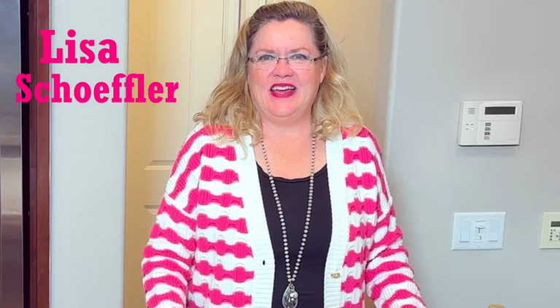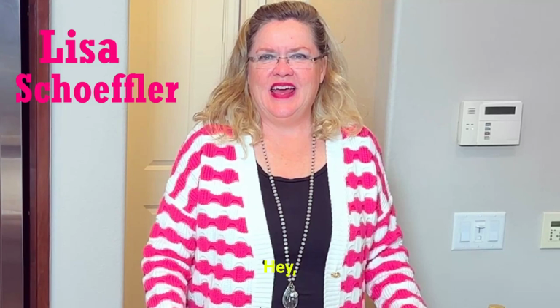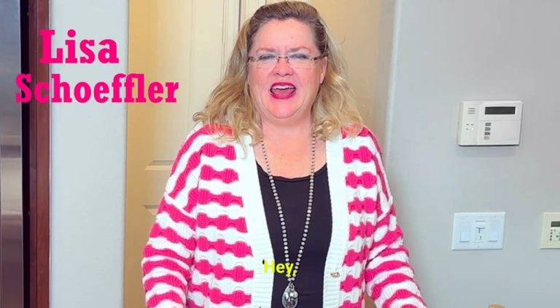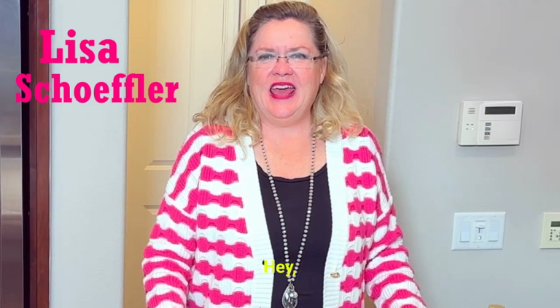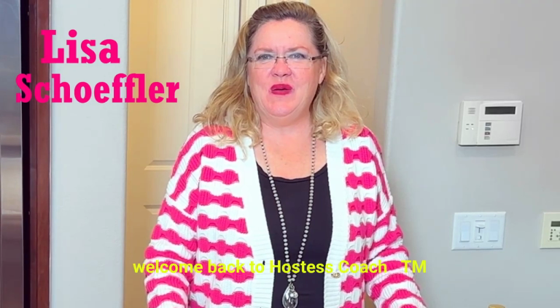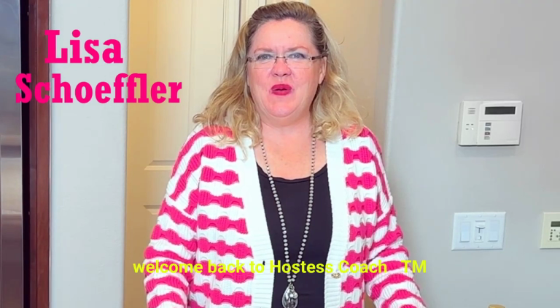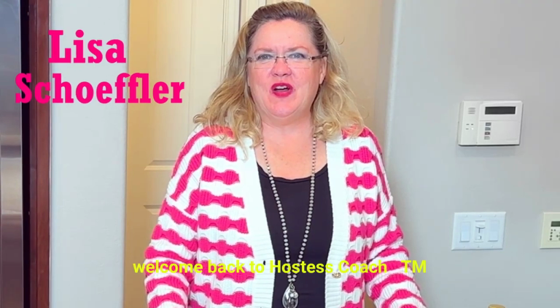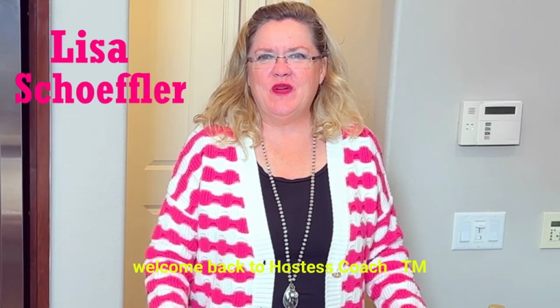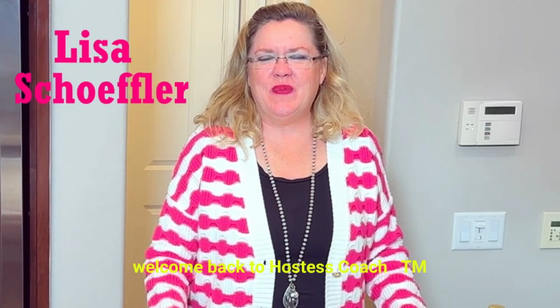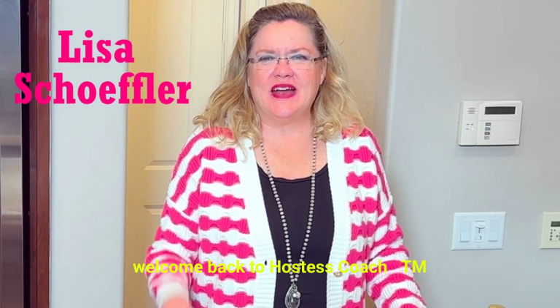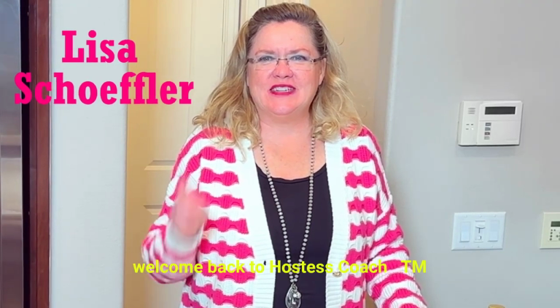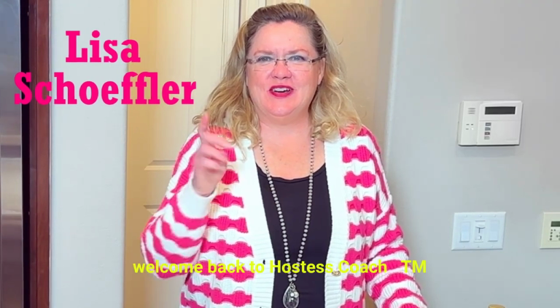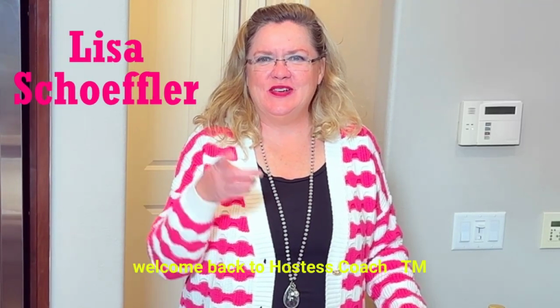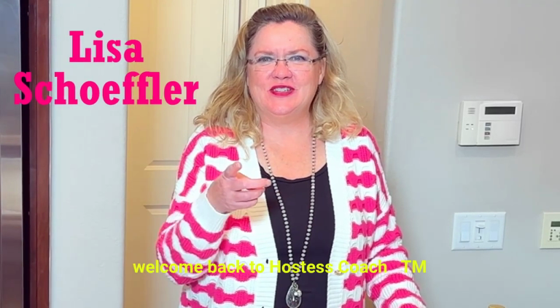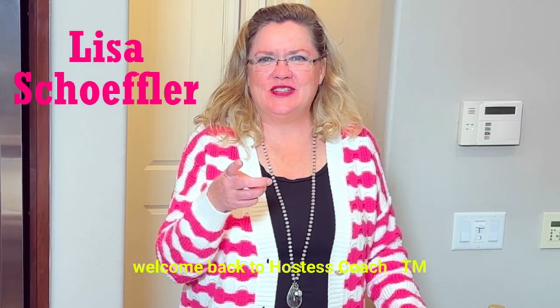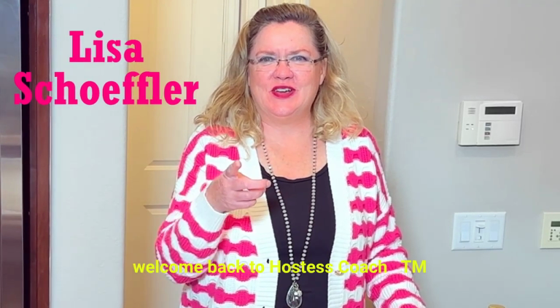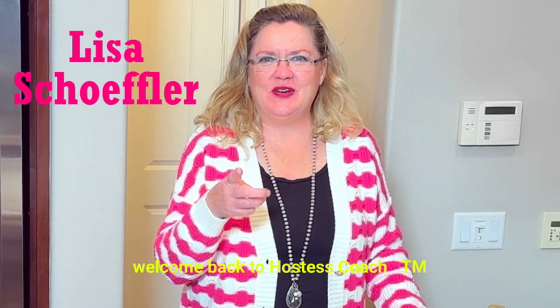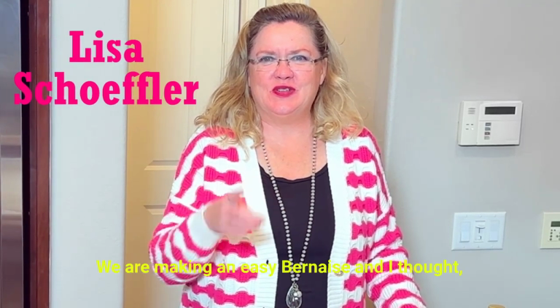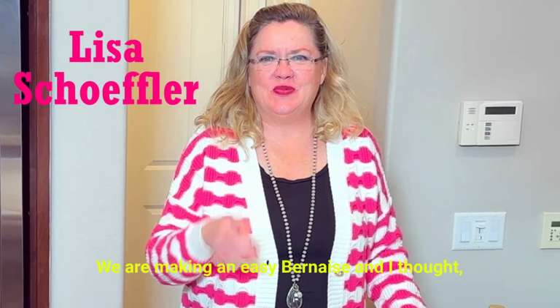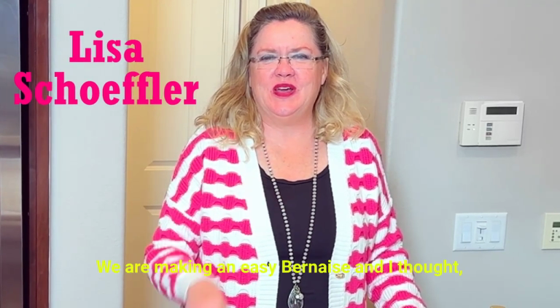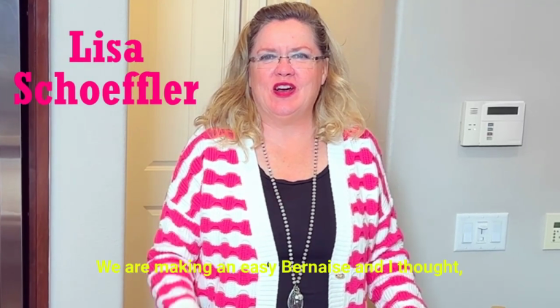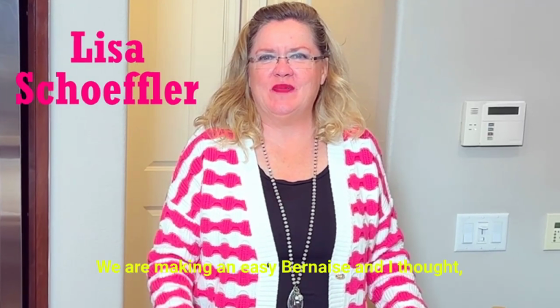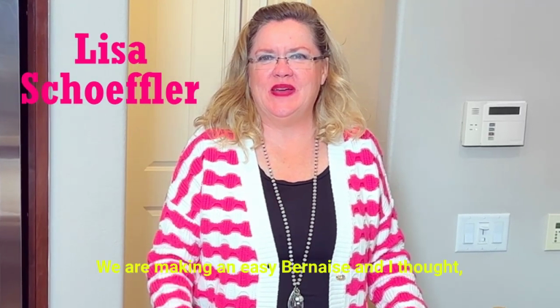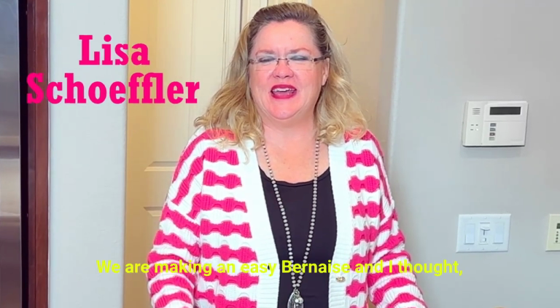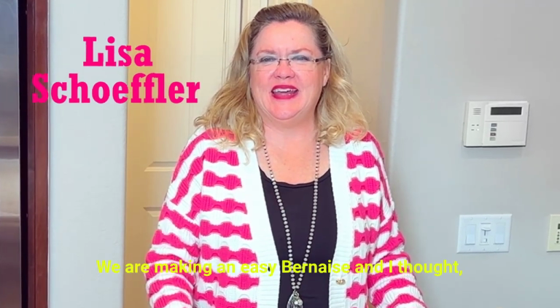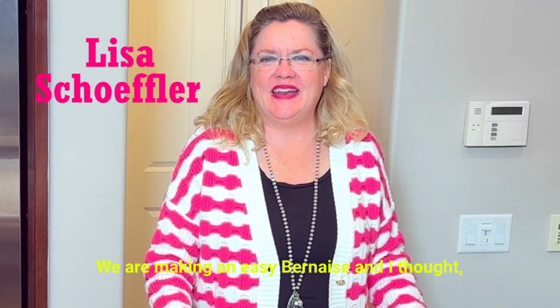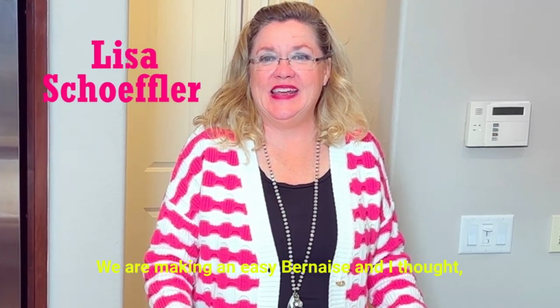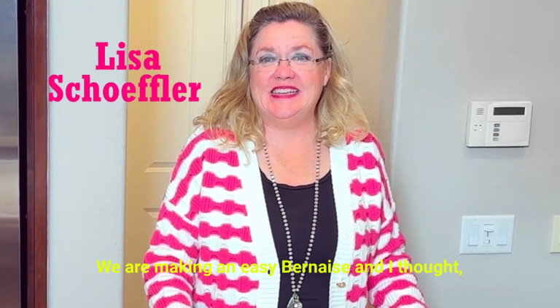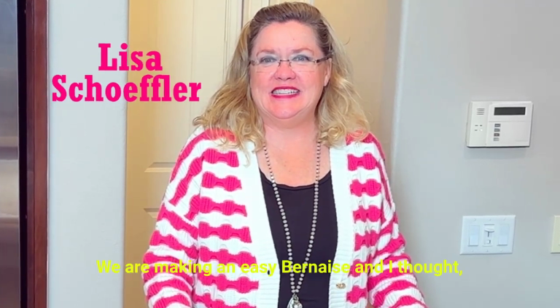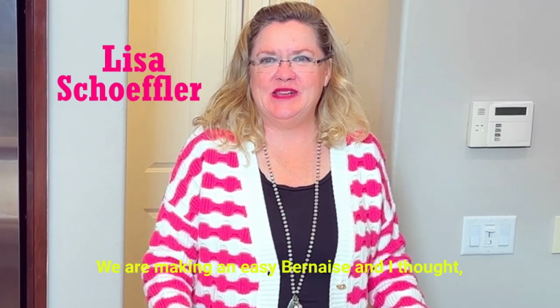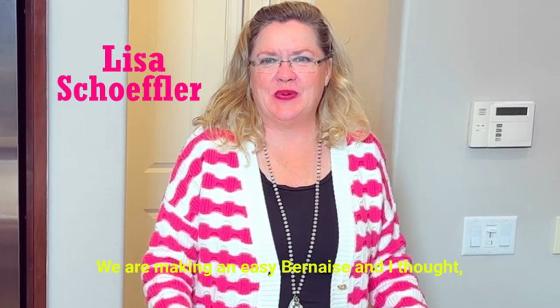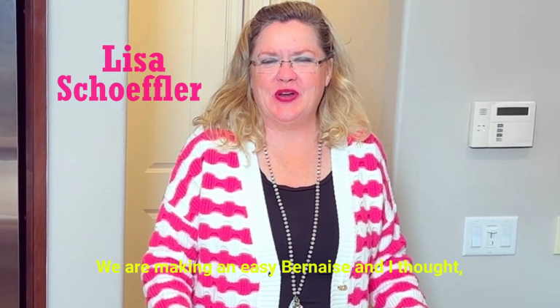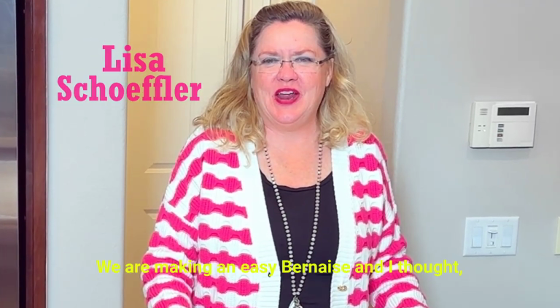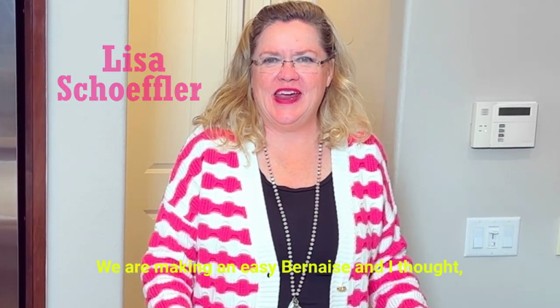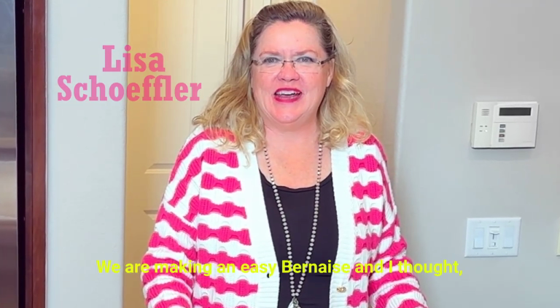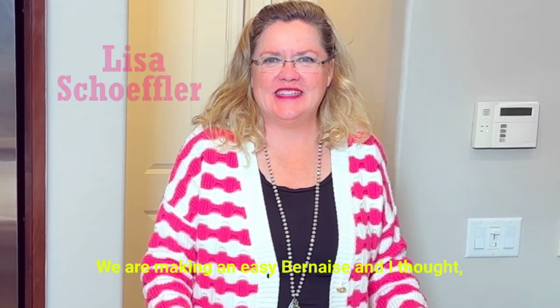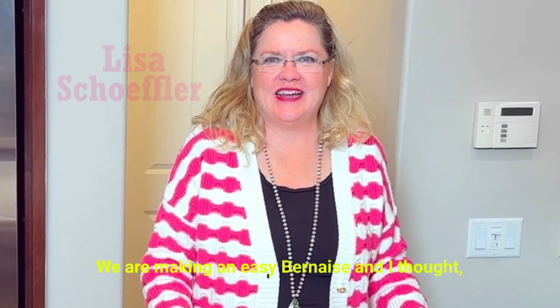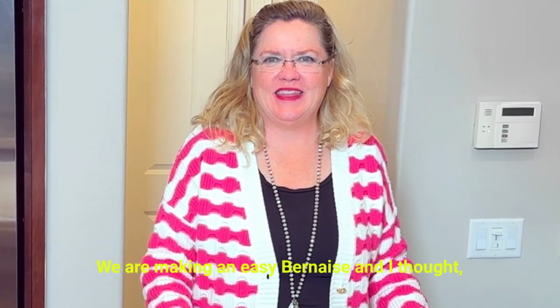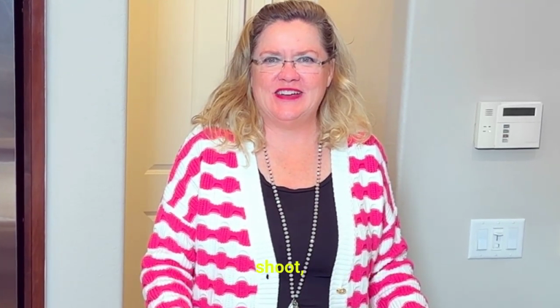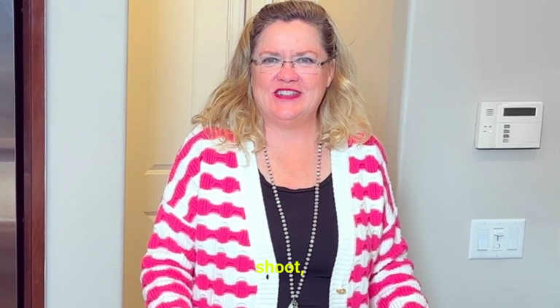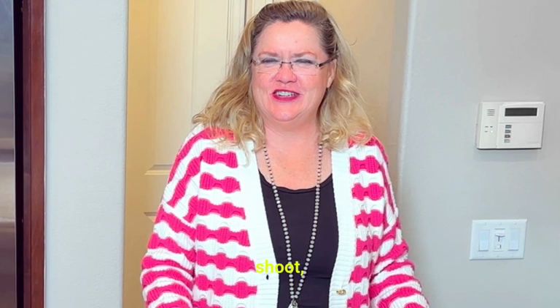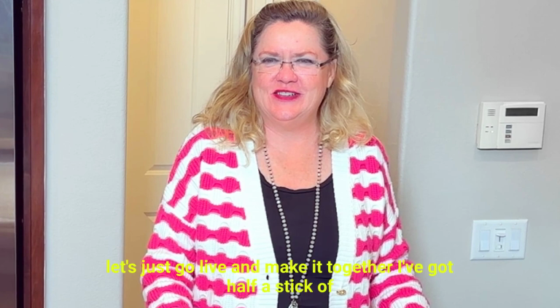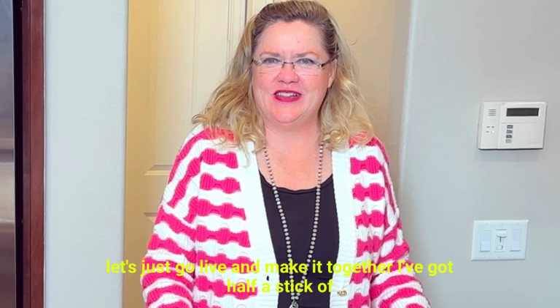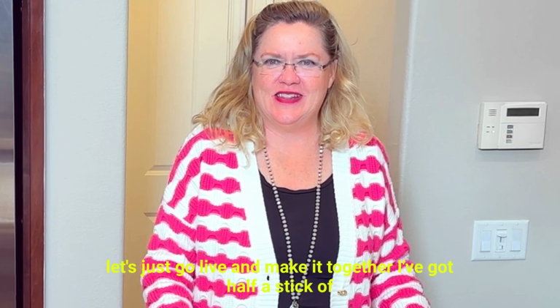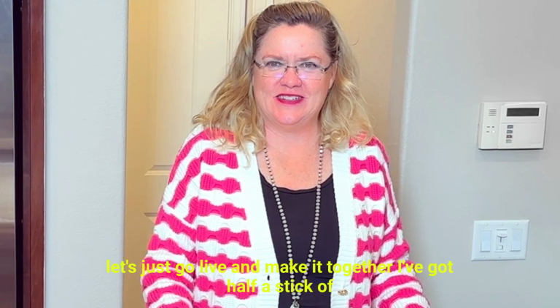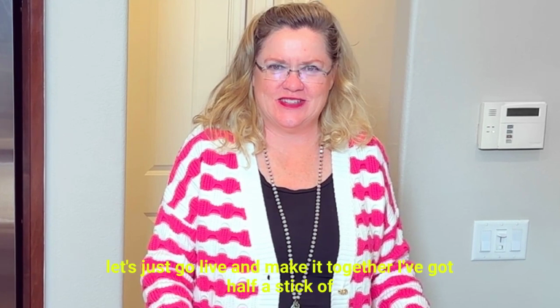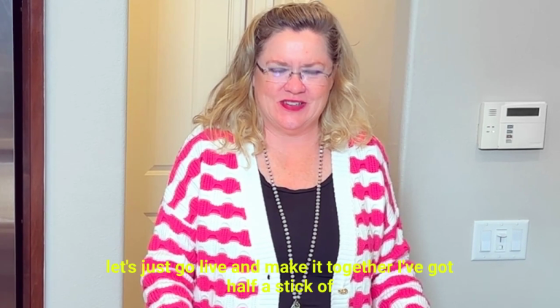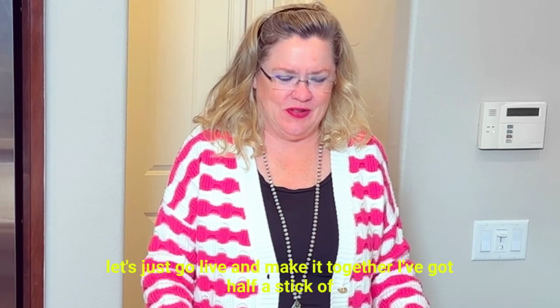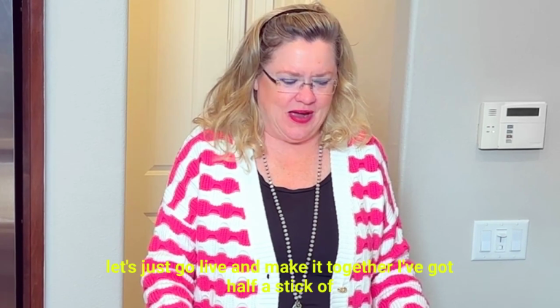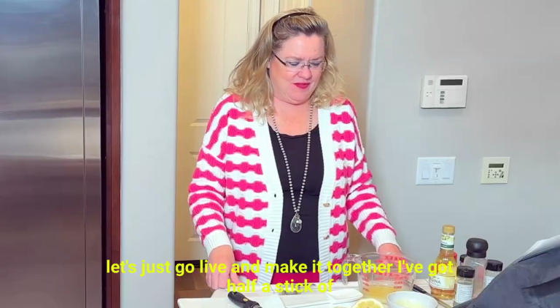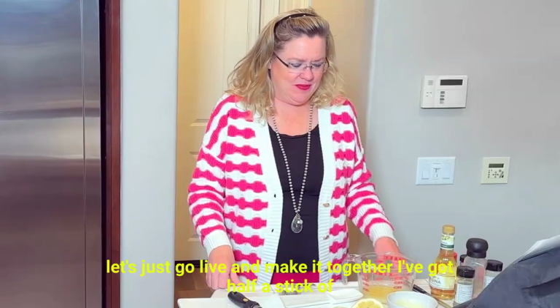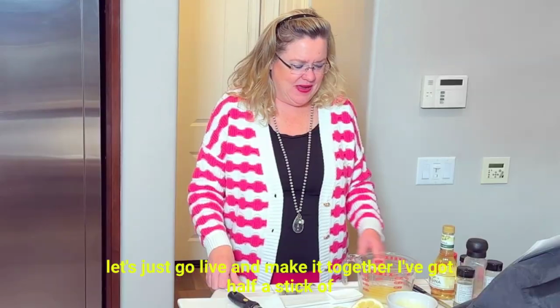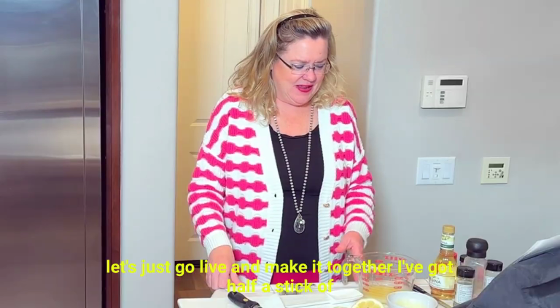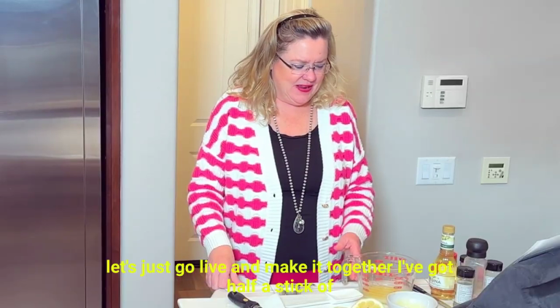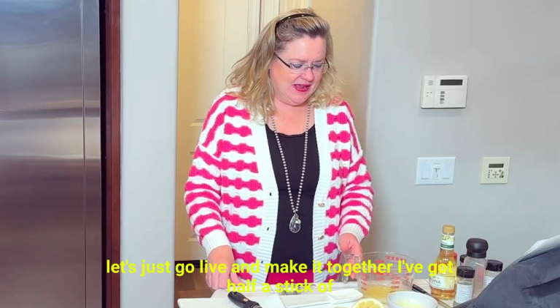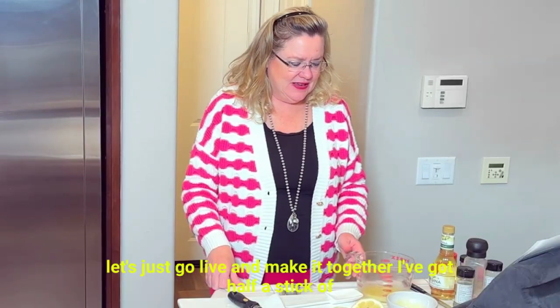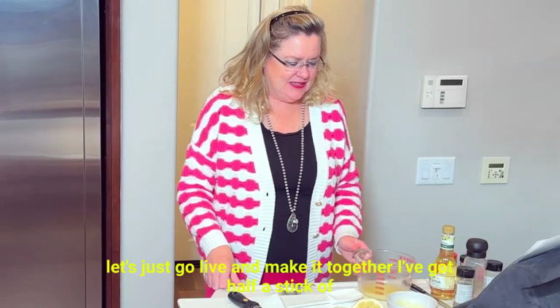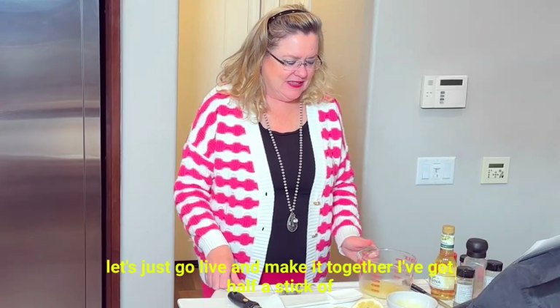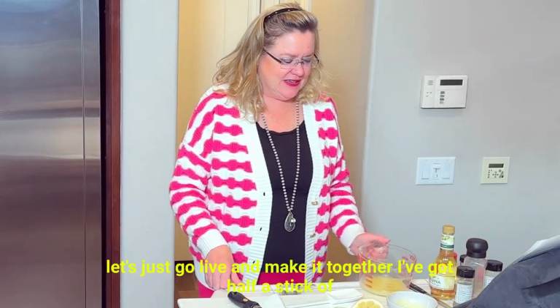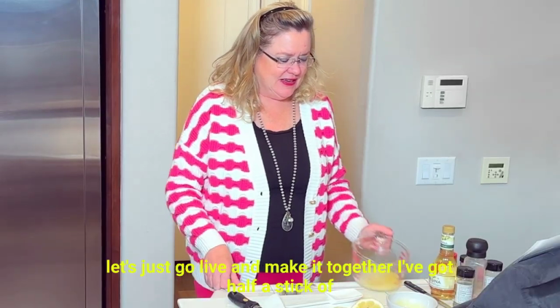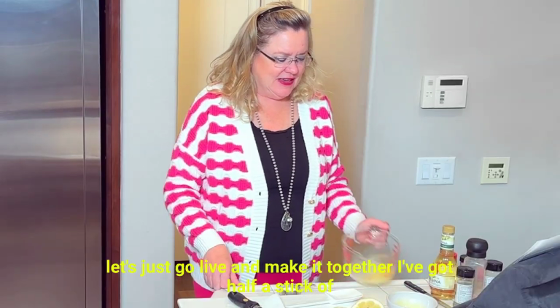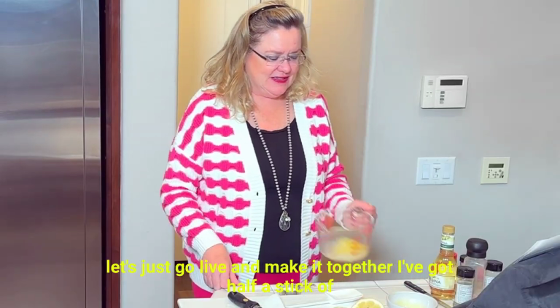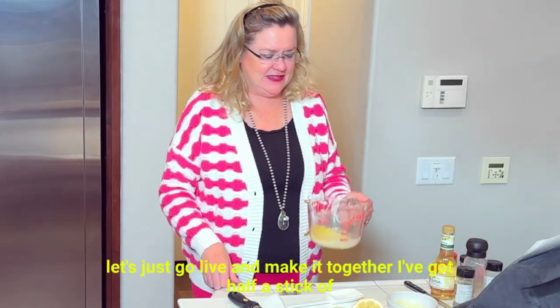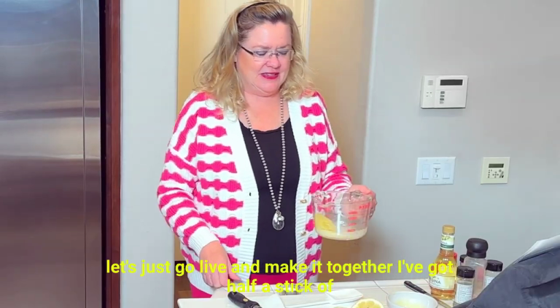Hey, welcome back to Hostess Coach. We are making an easy Béarnaise, and I thought, let's just go live and make it together.